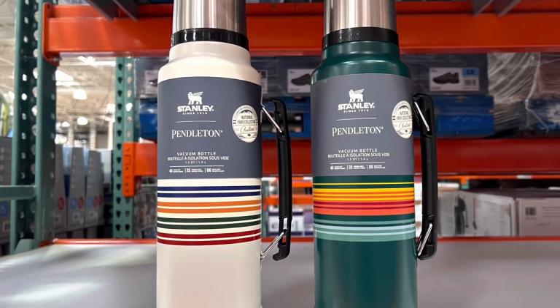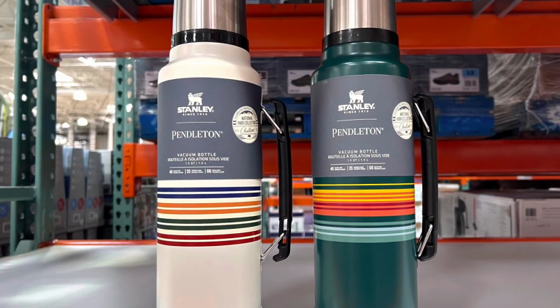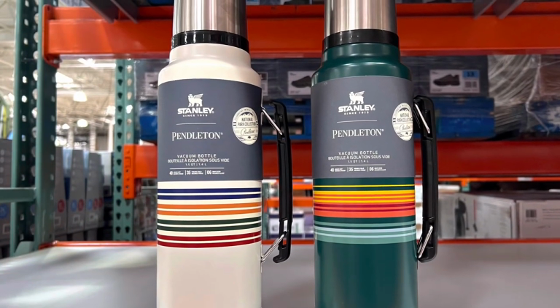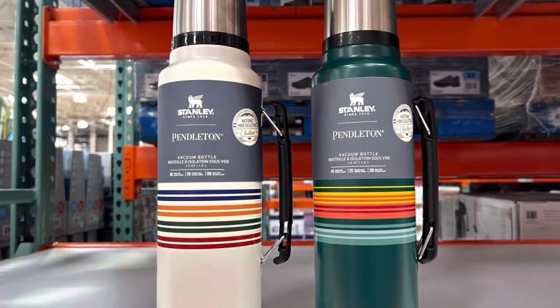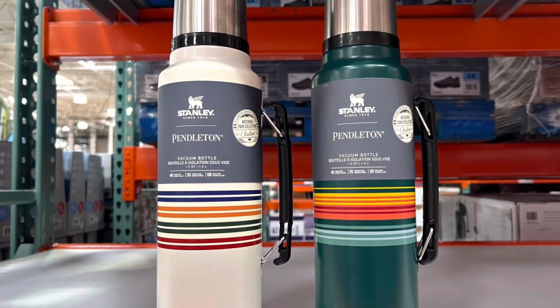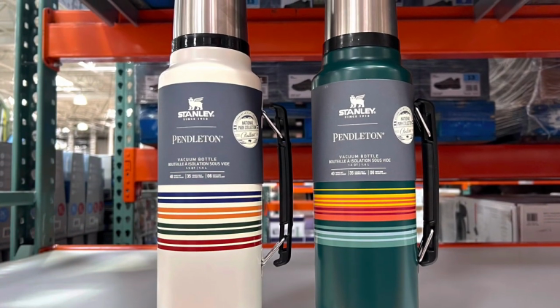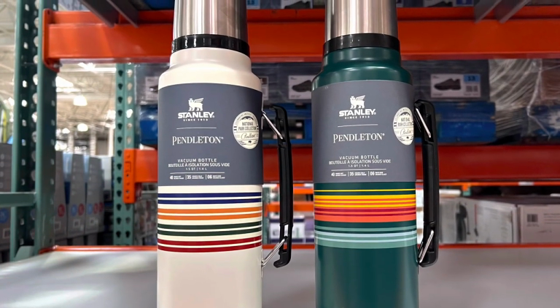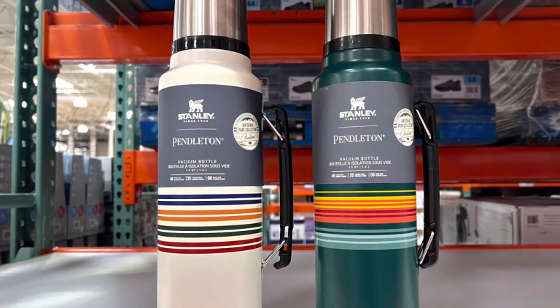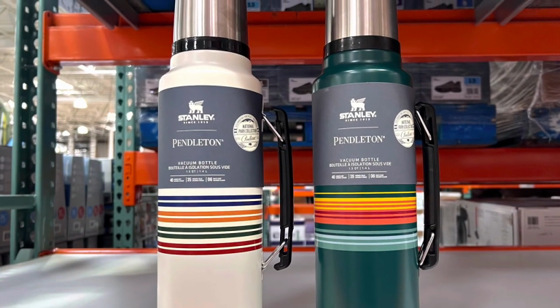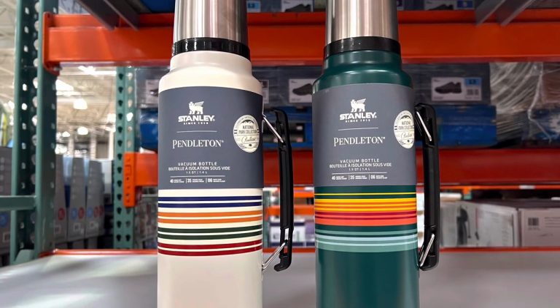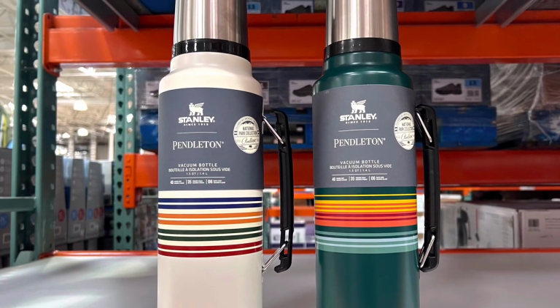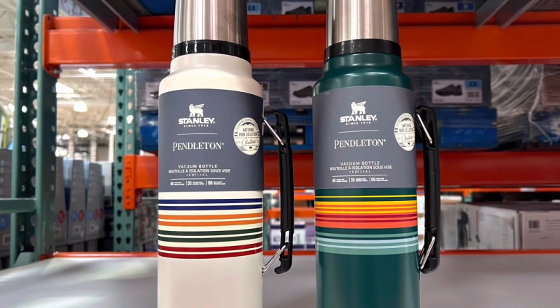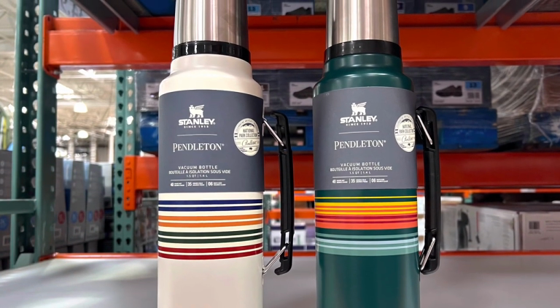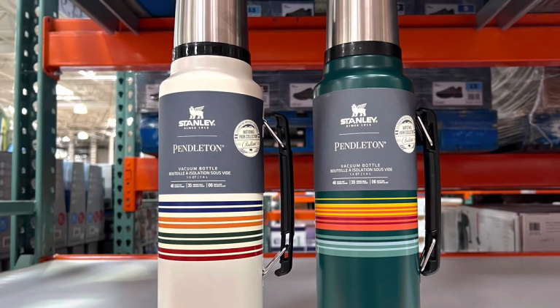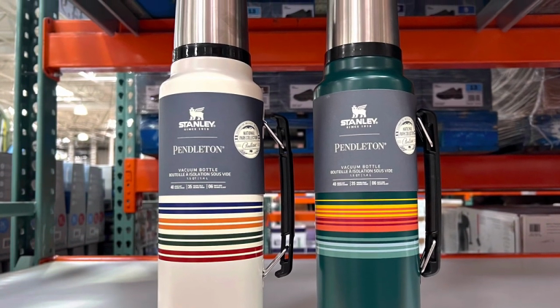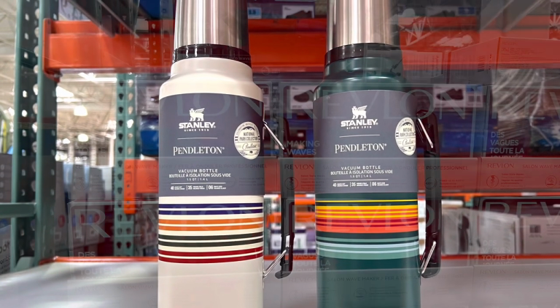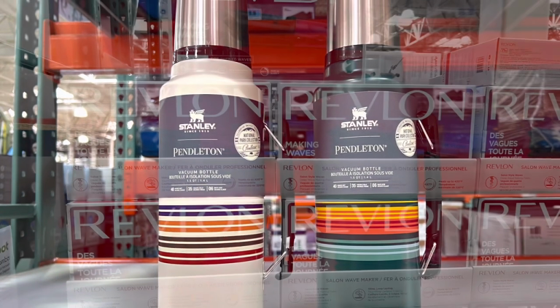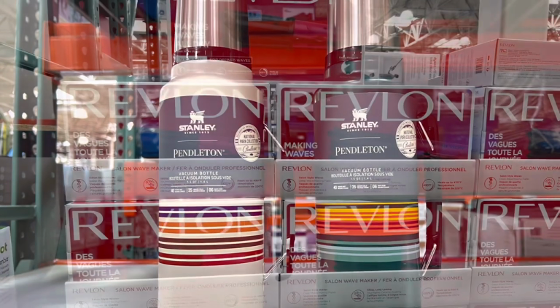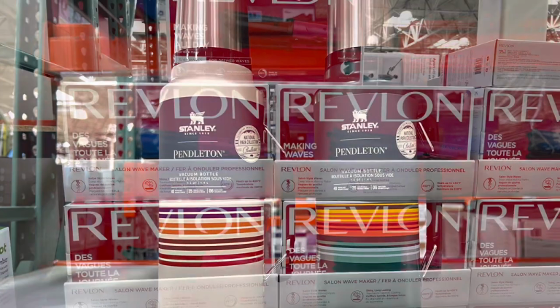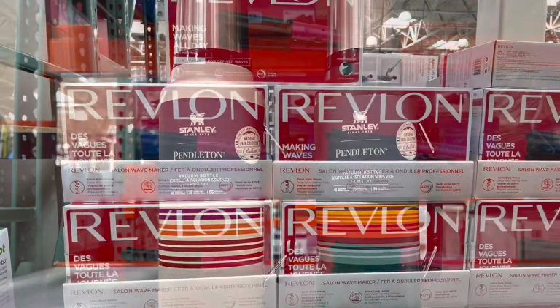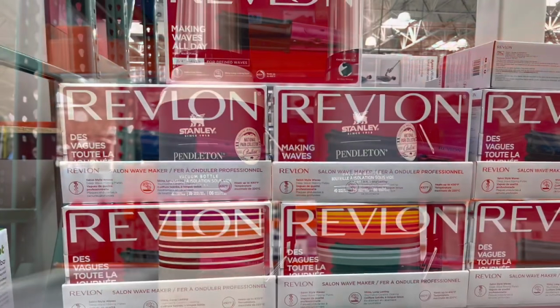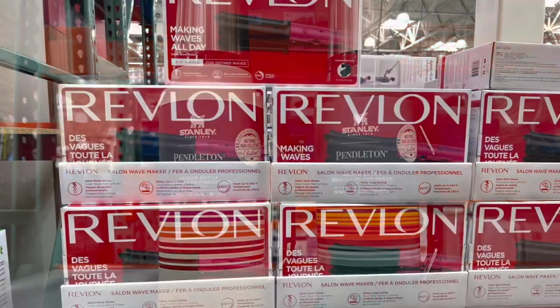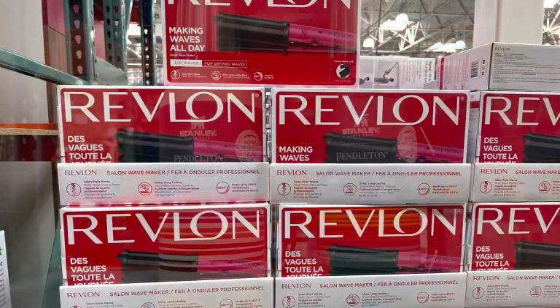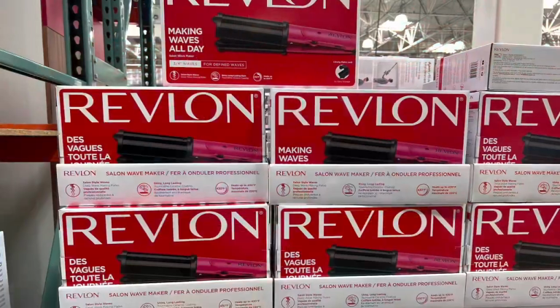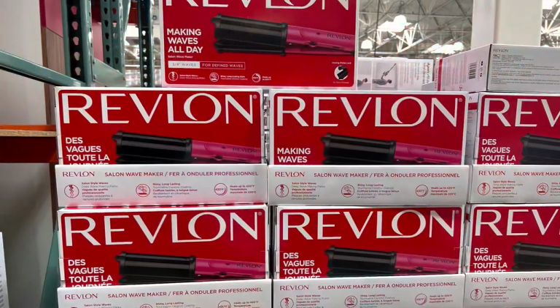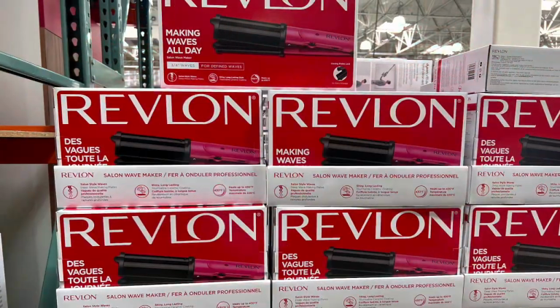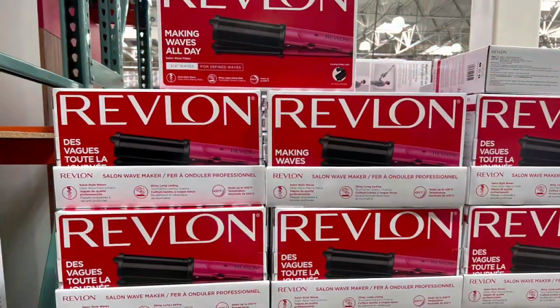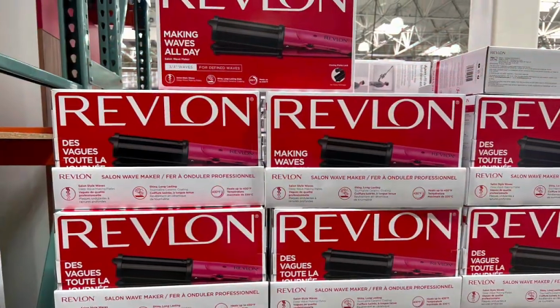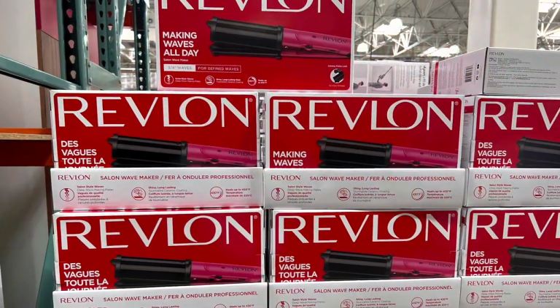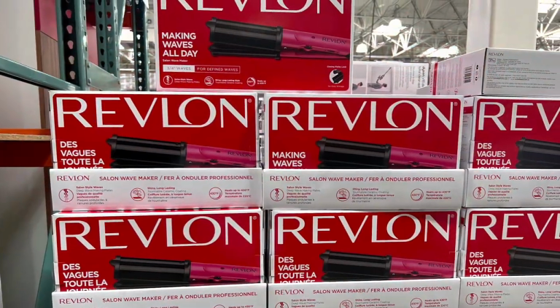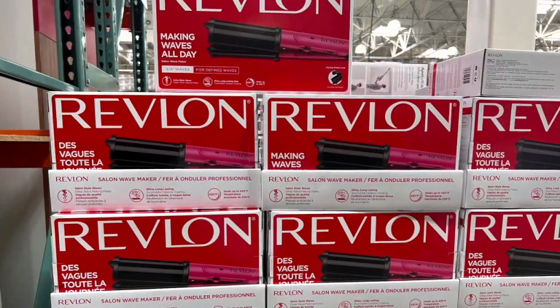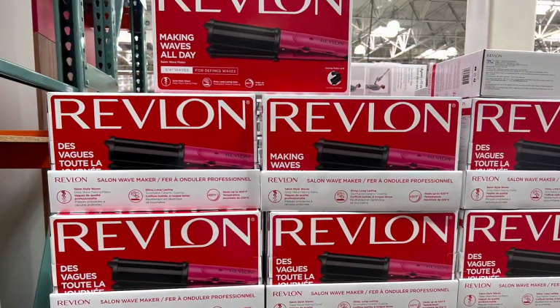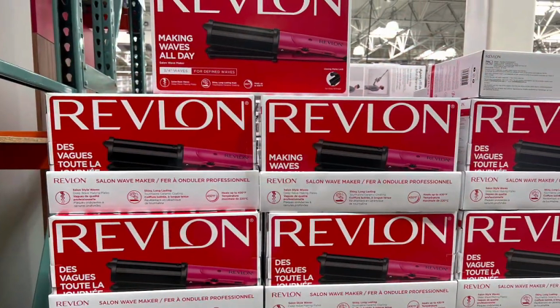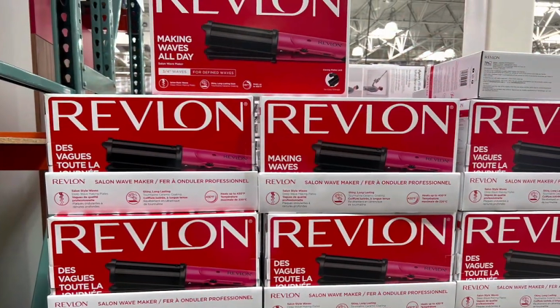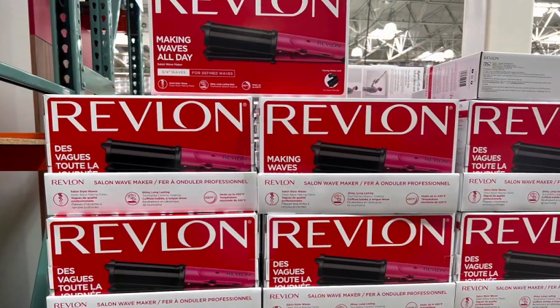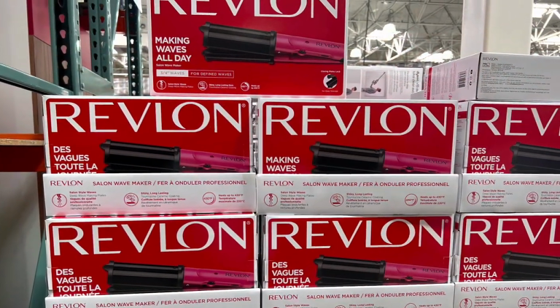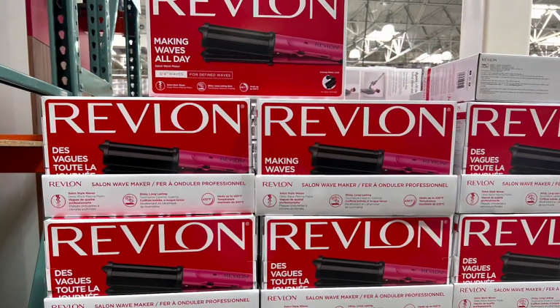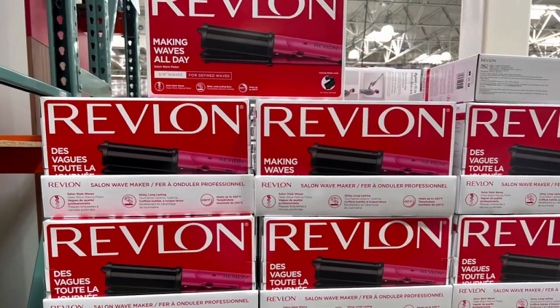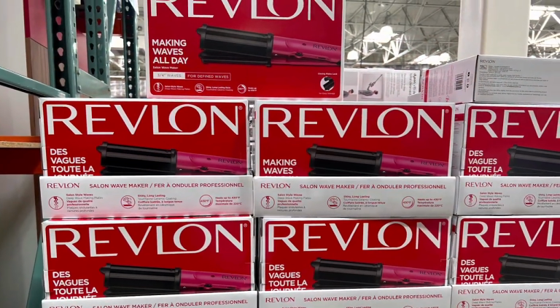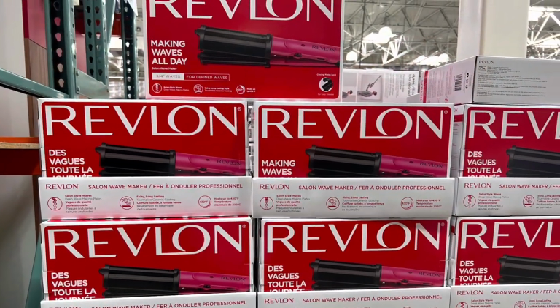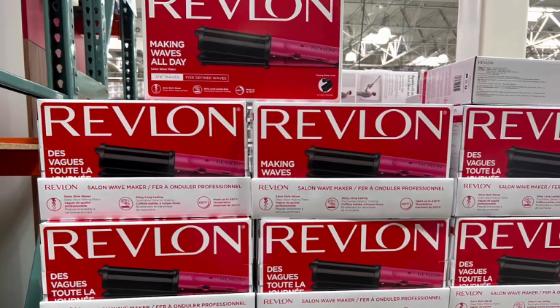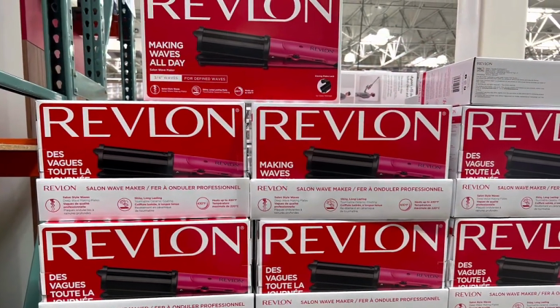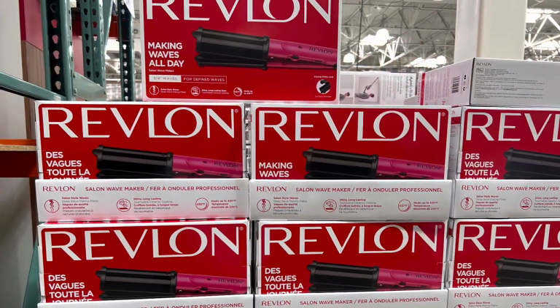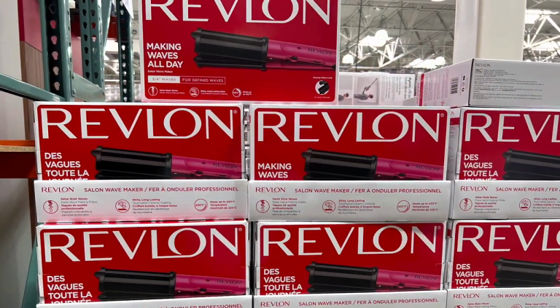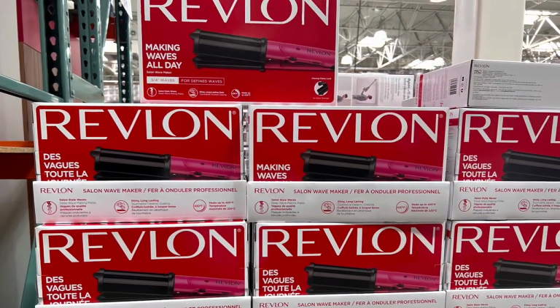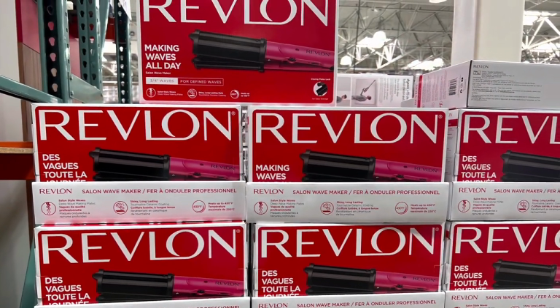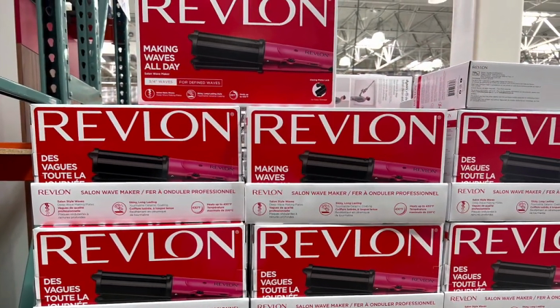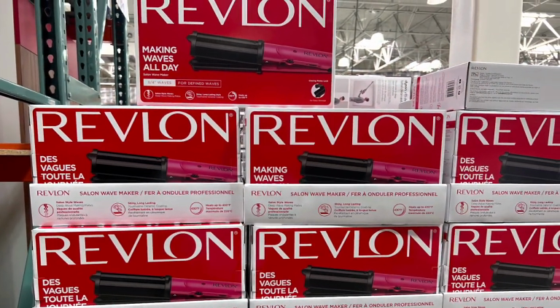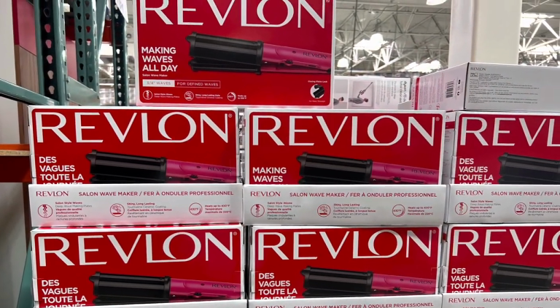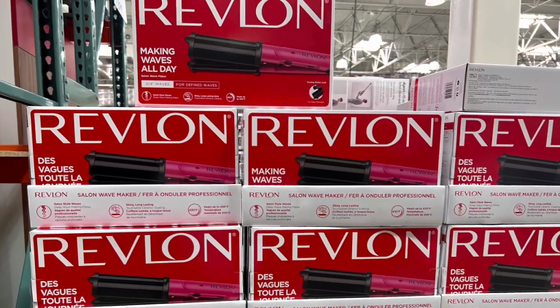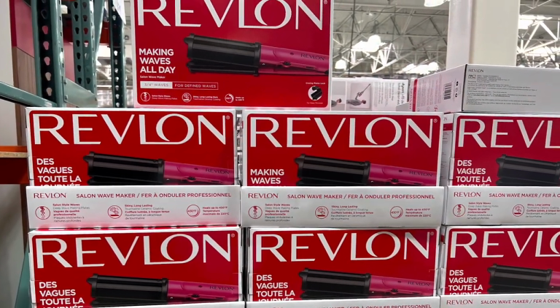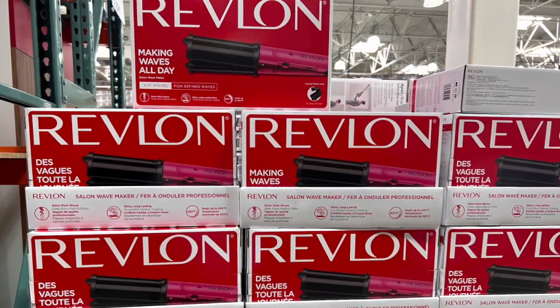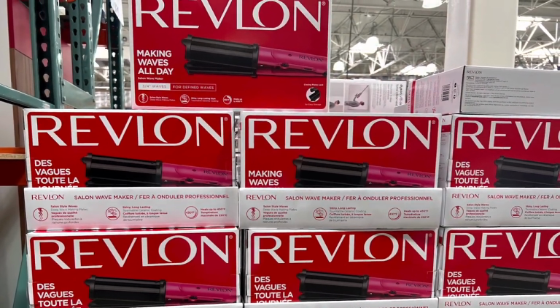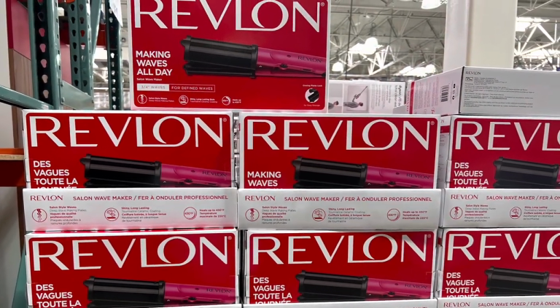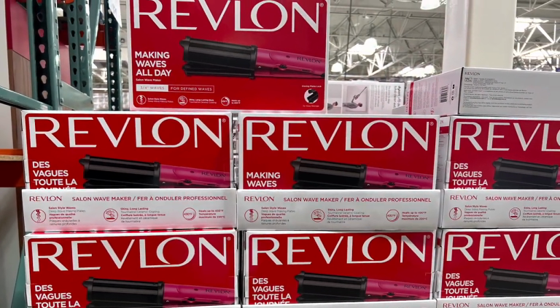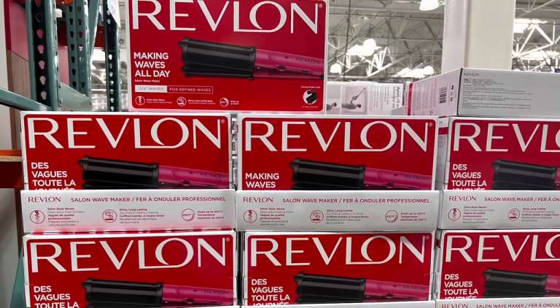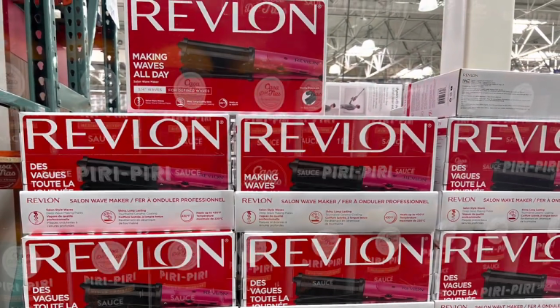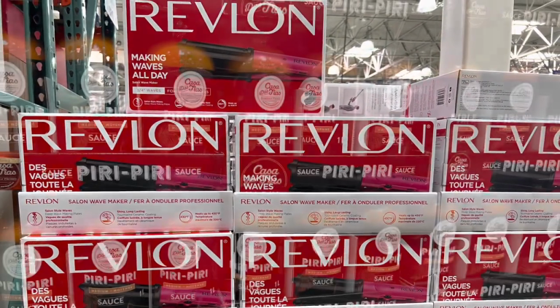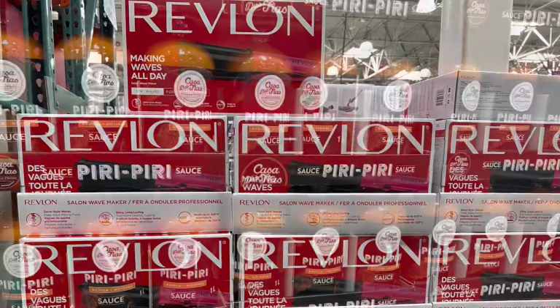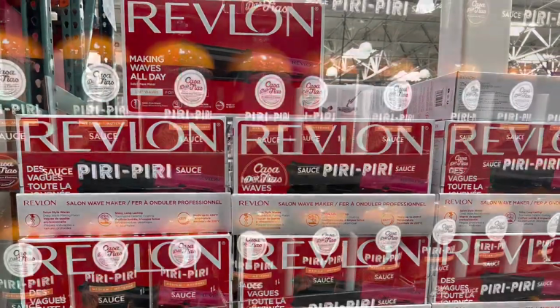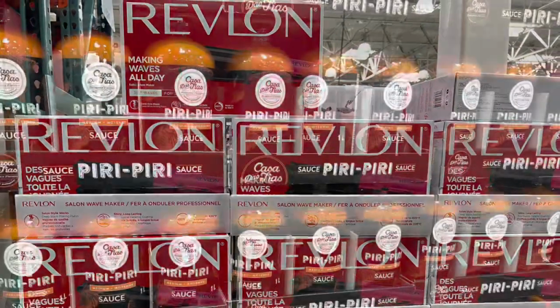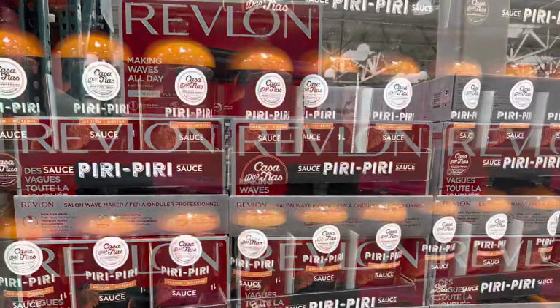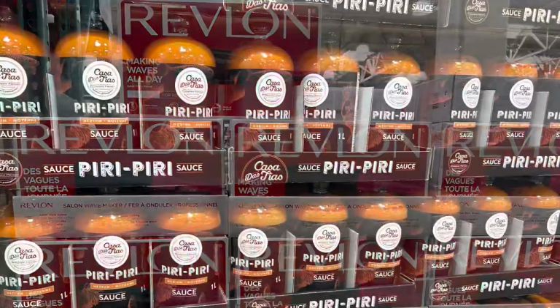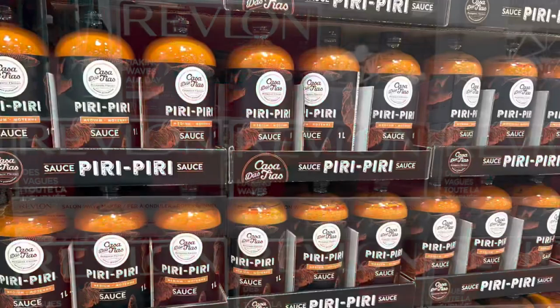So I hope you all enjoyed today's shop with me at Costco. Please give this video a thumbs up if you enjoyed watching it, and I'll see you guys in my next one.